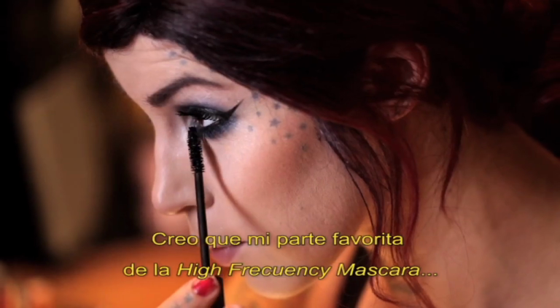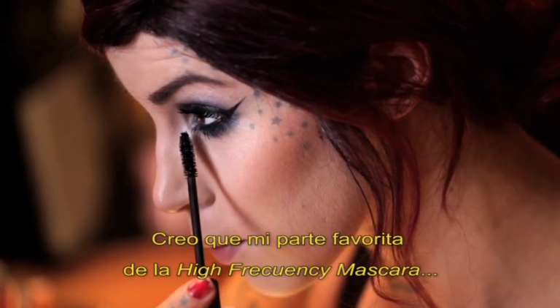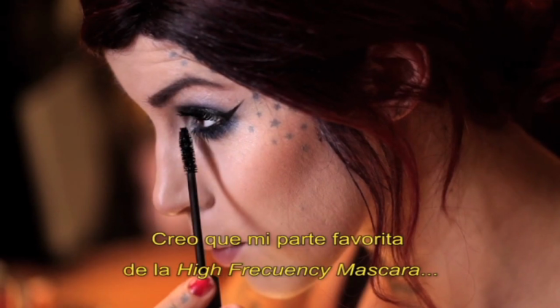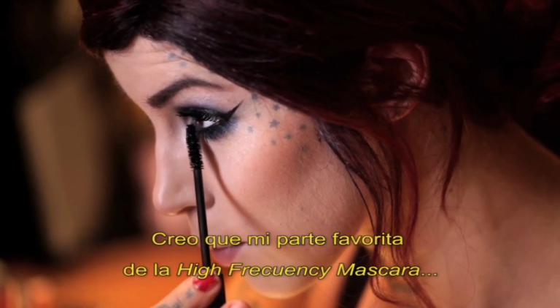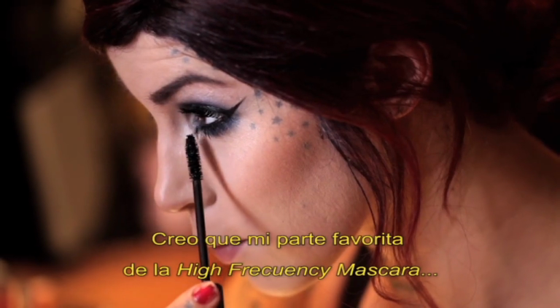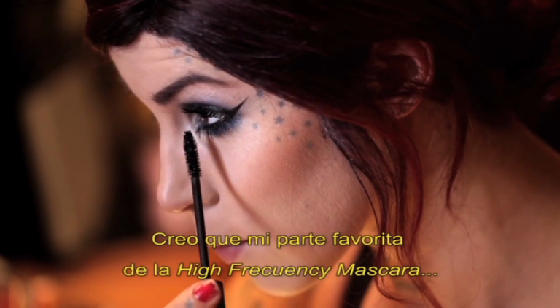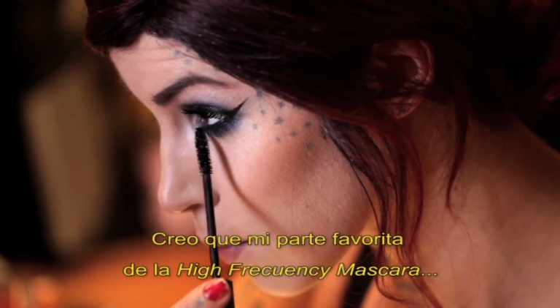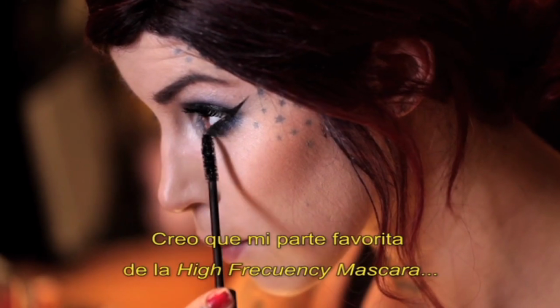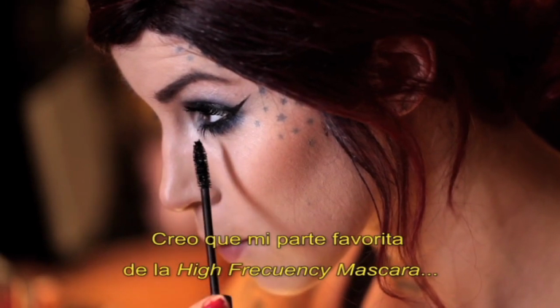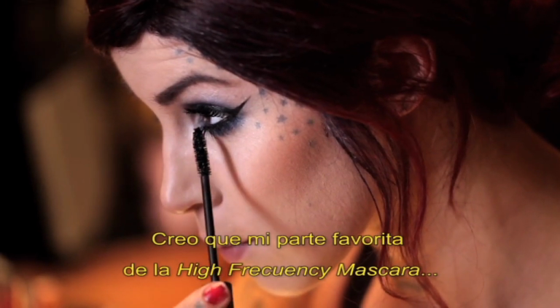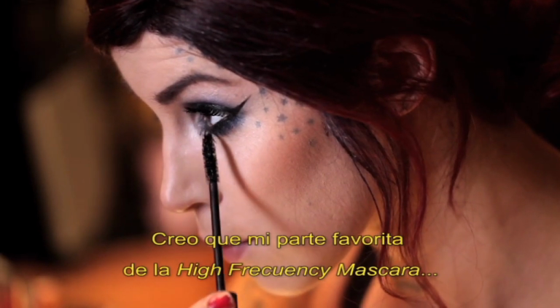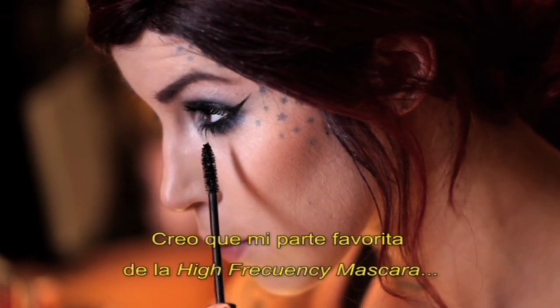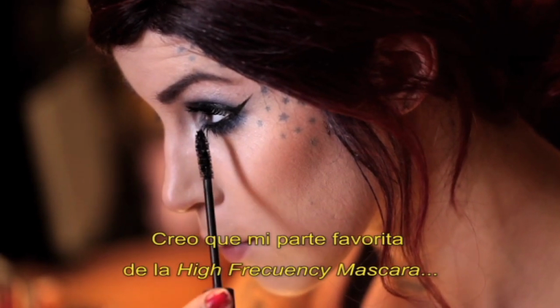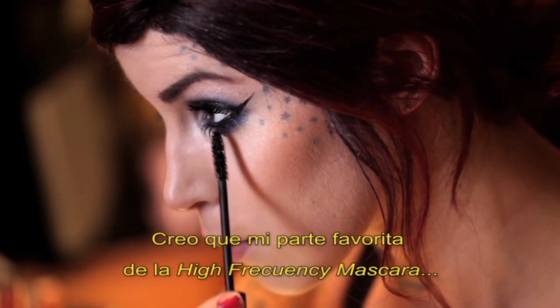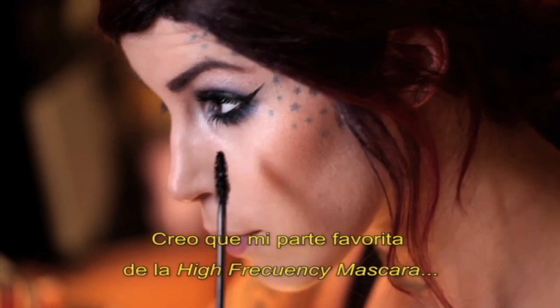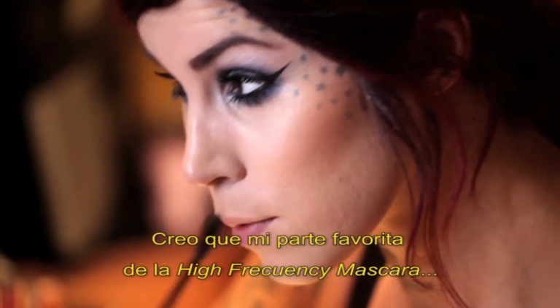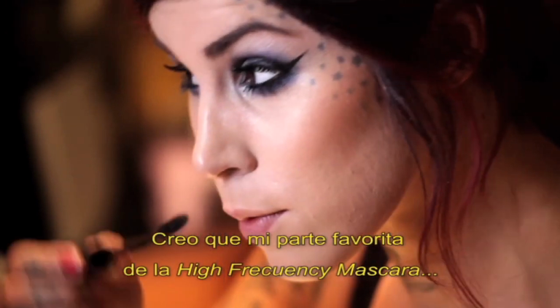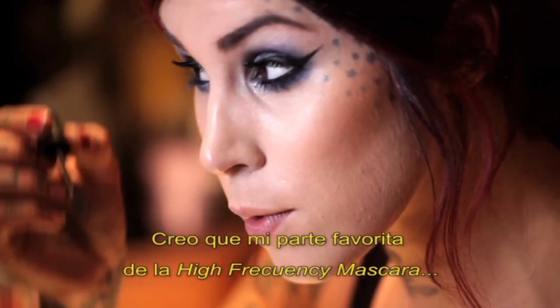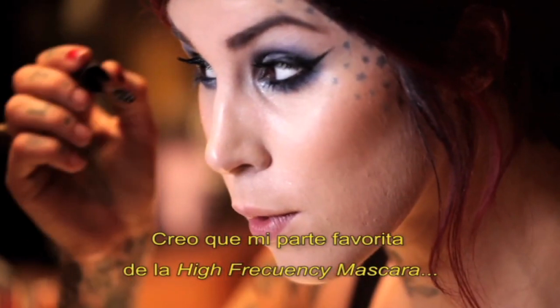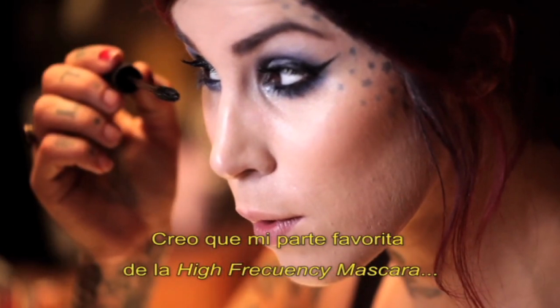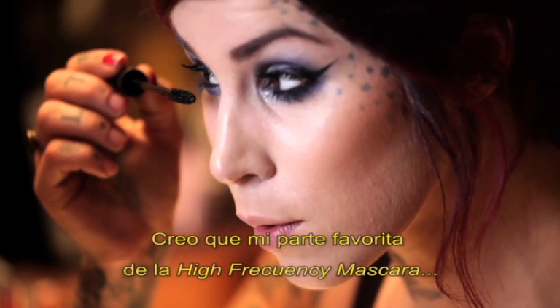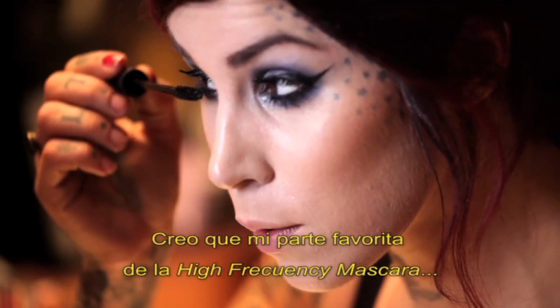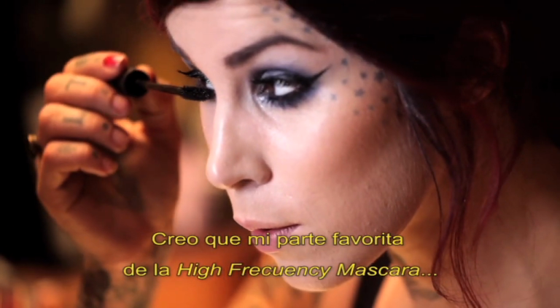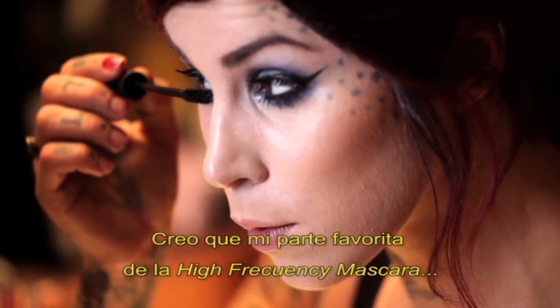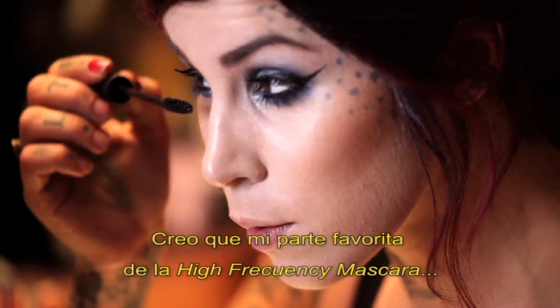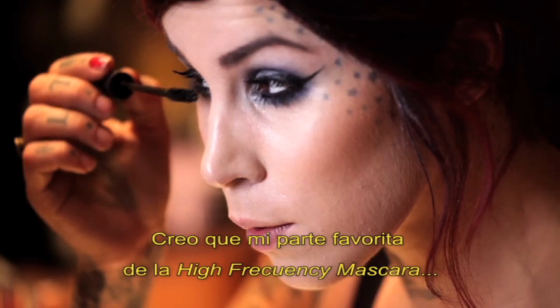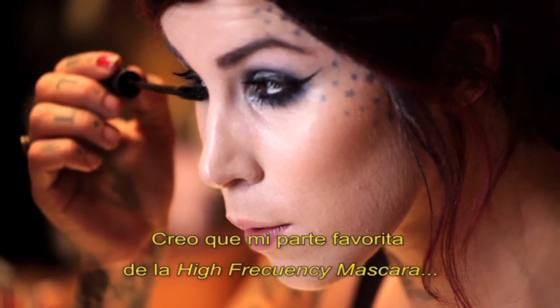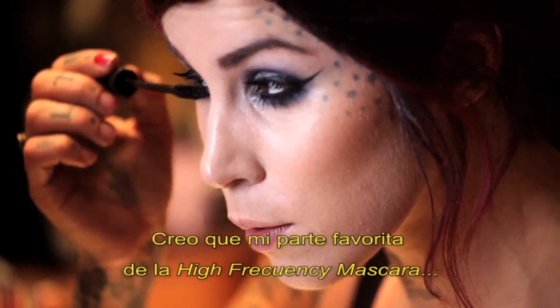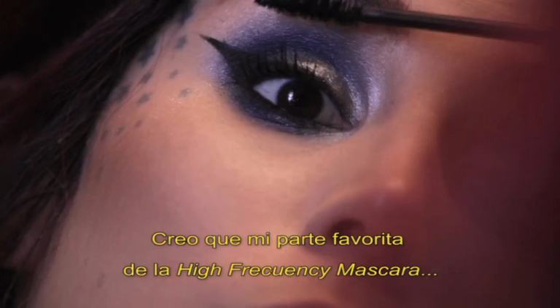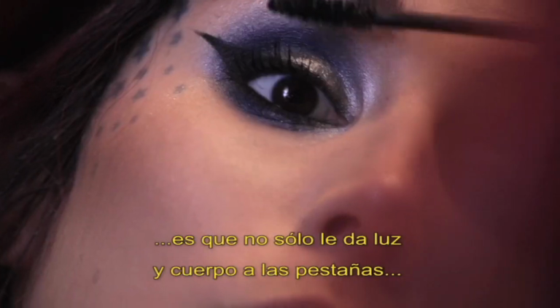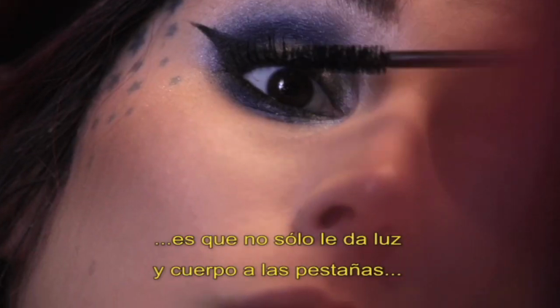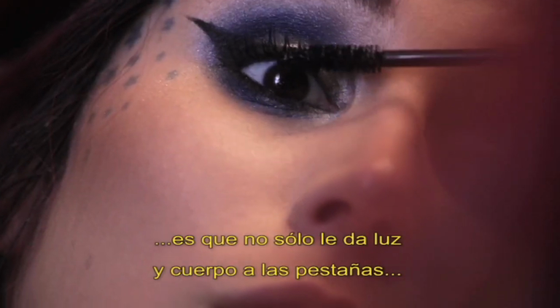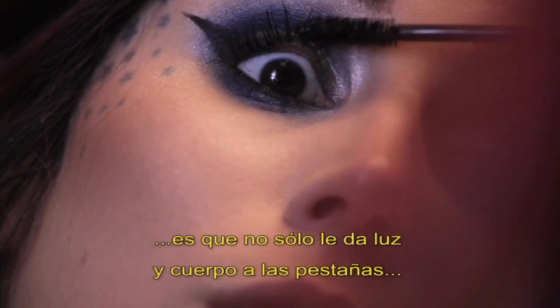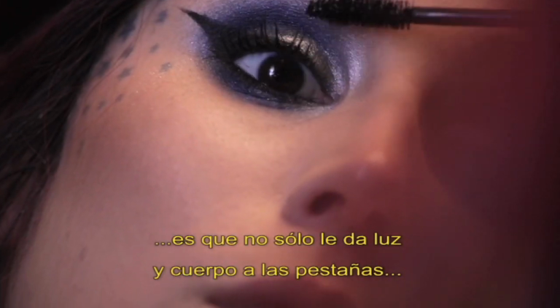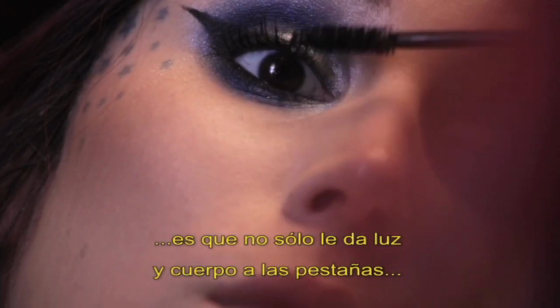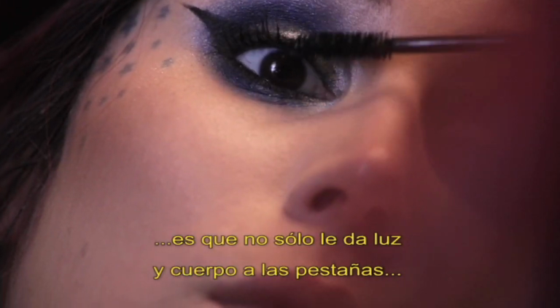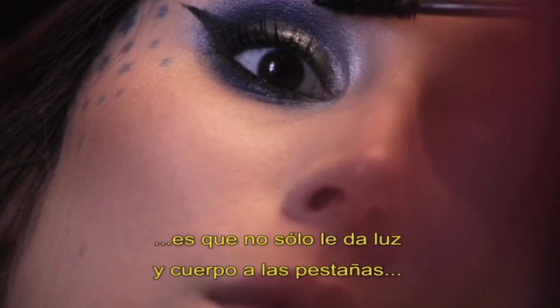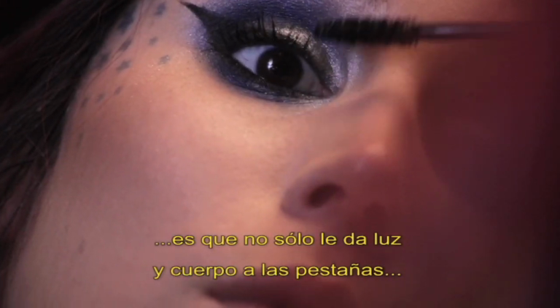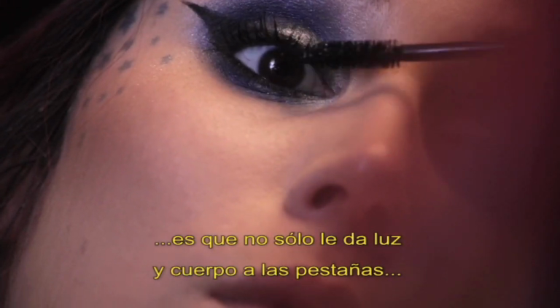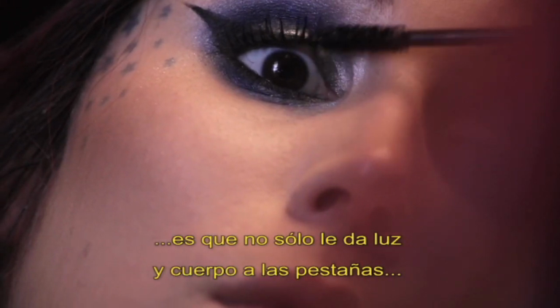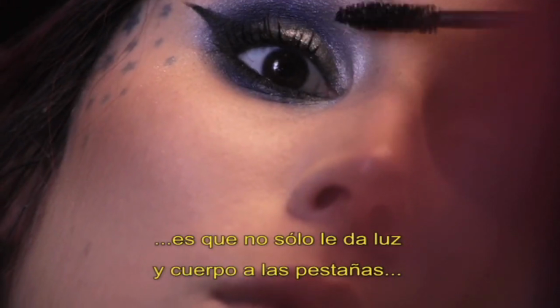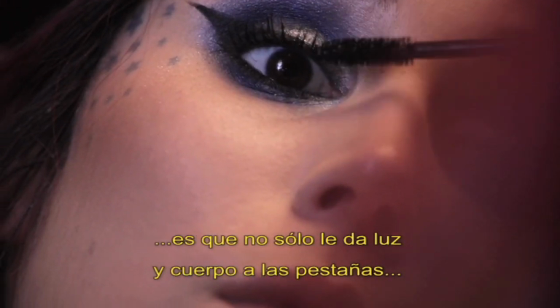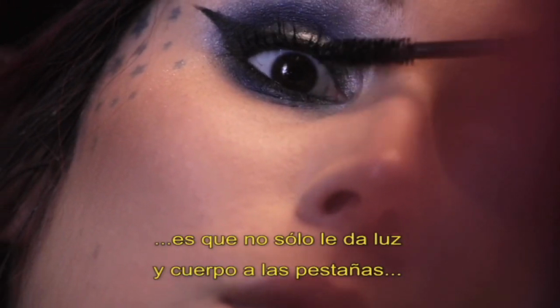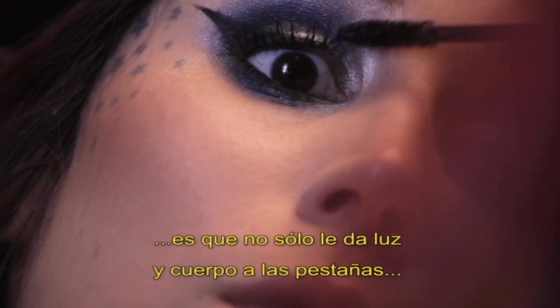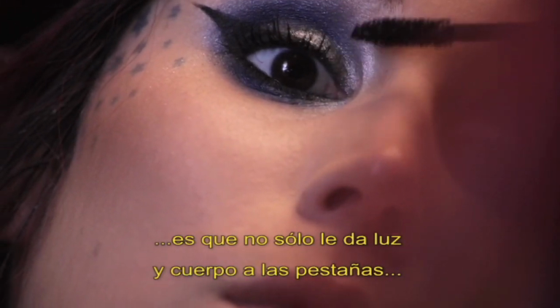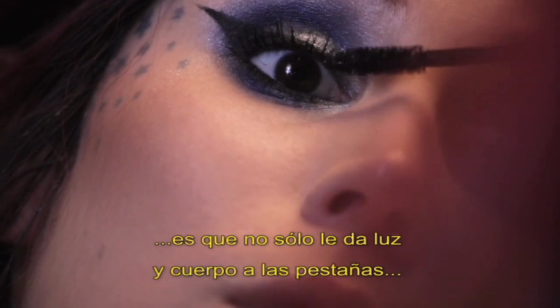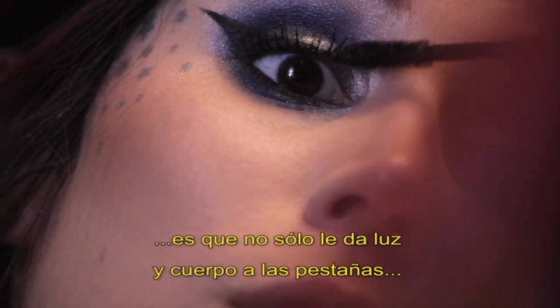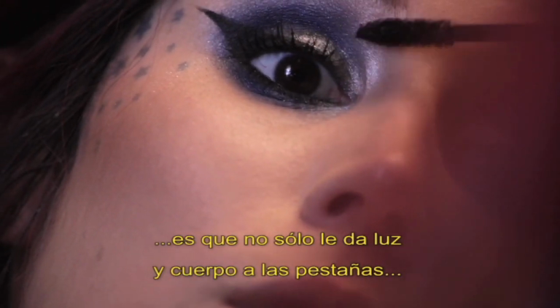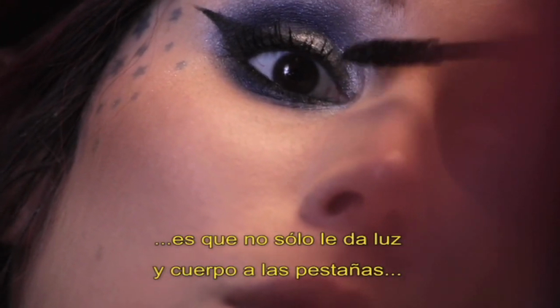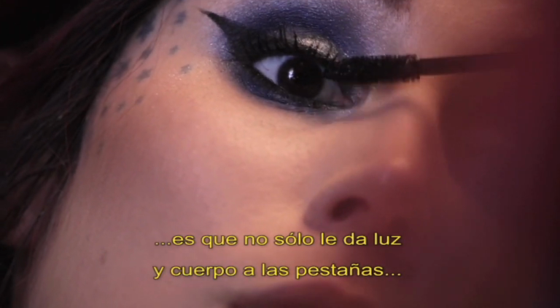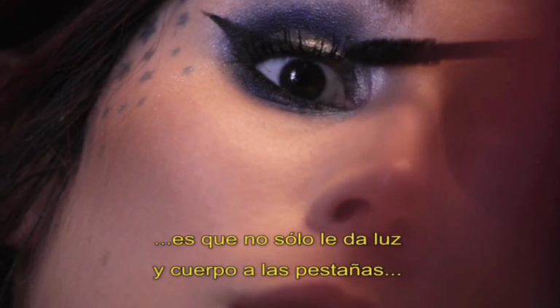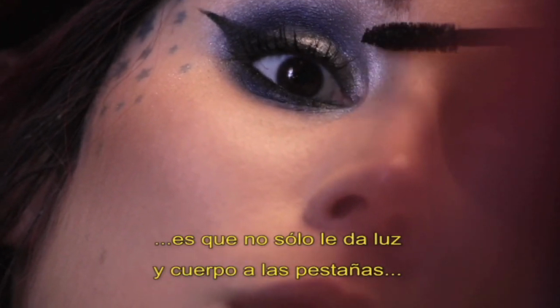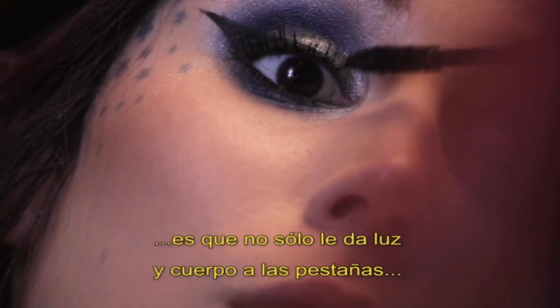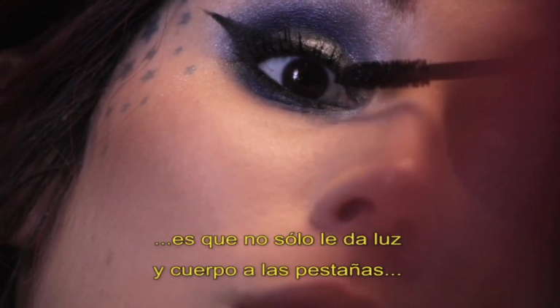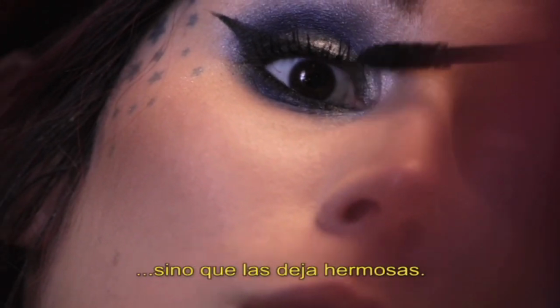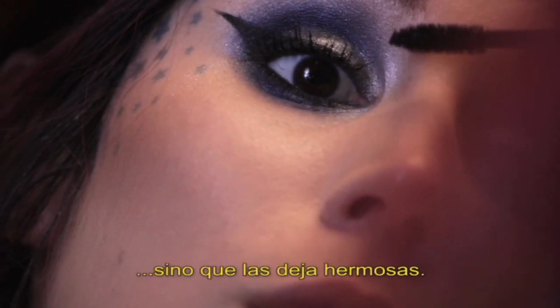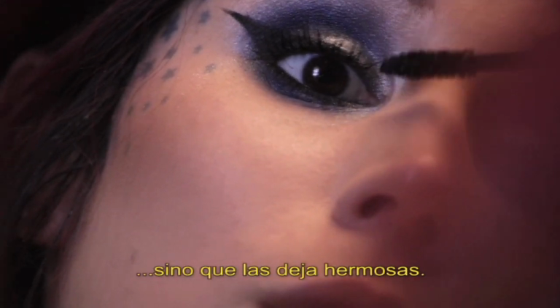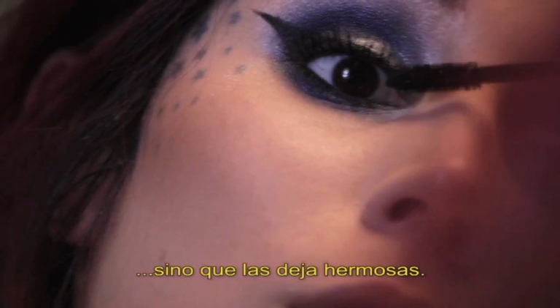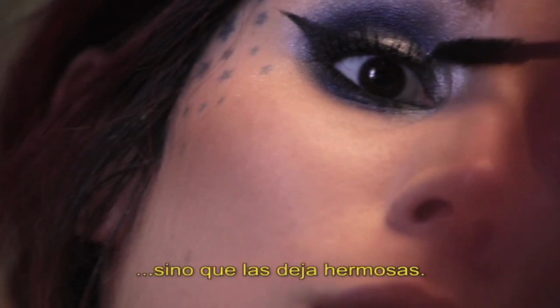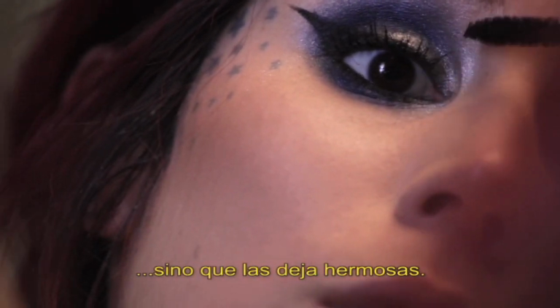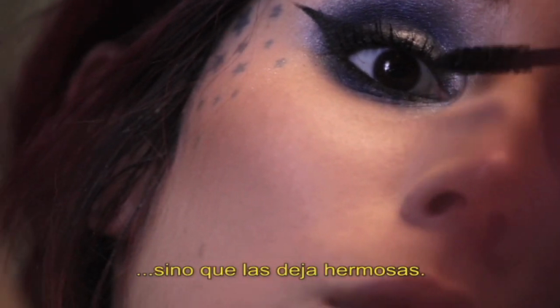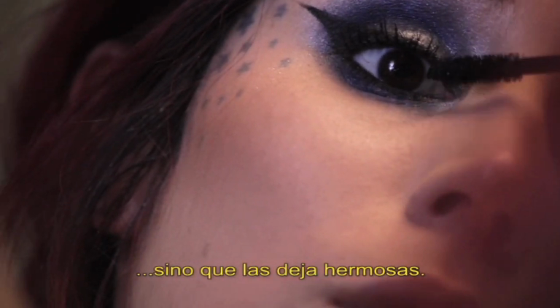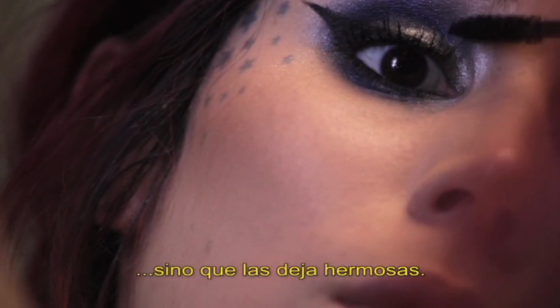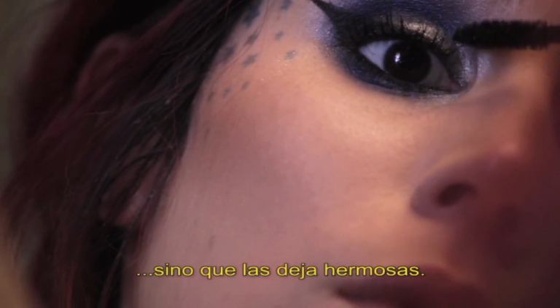My favorite part of the High Frequency Mascara is that it's not just that it lengthens and thickens your eyelashes, but it actually curls them too.